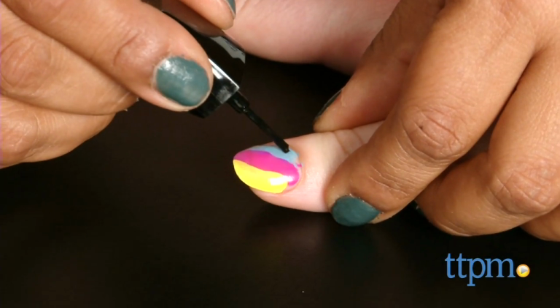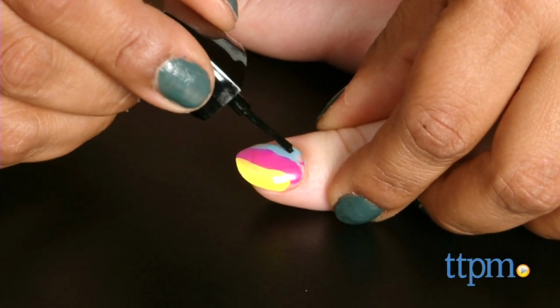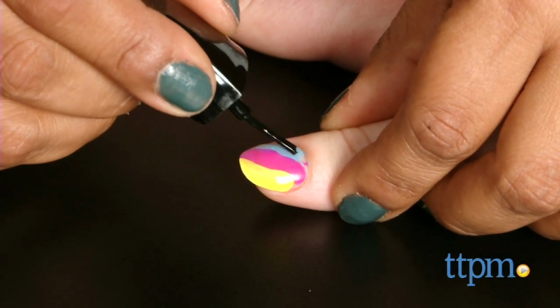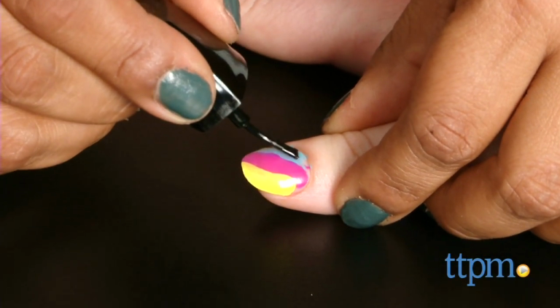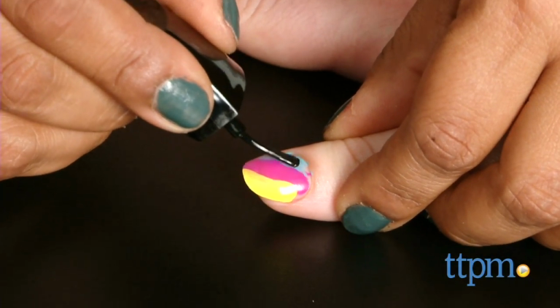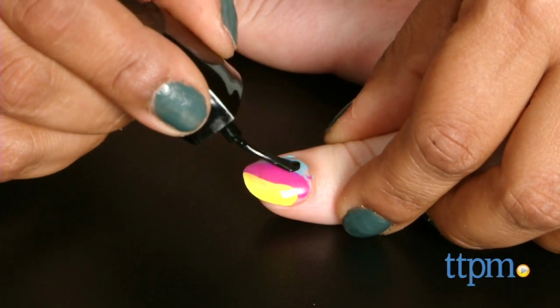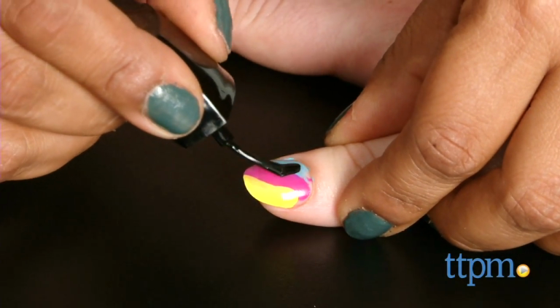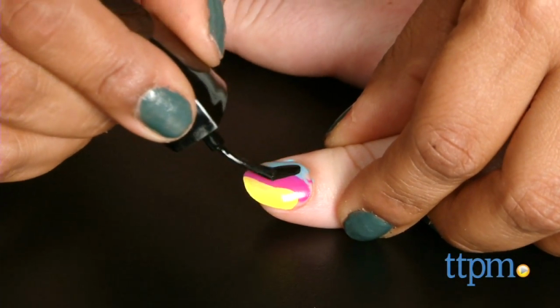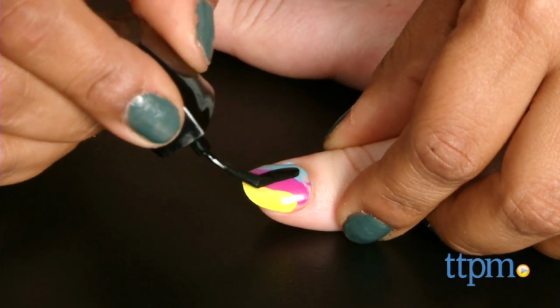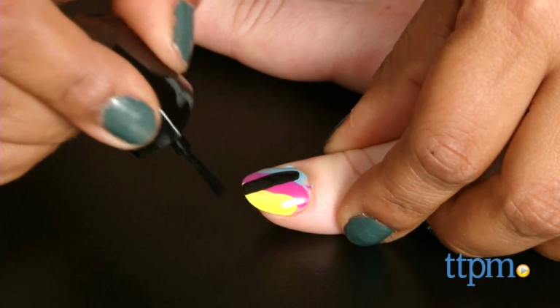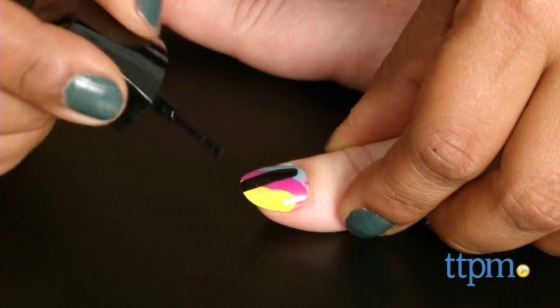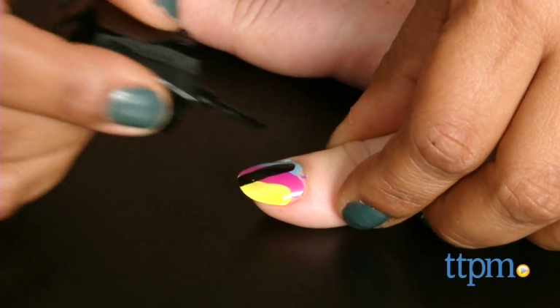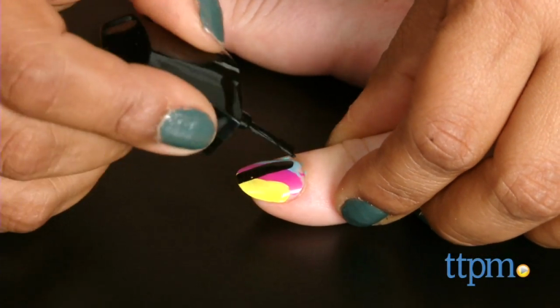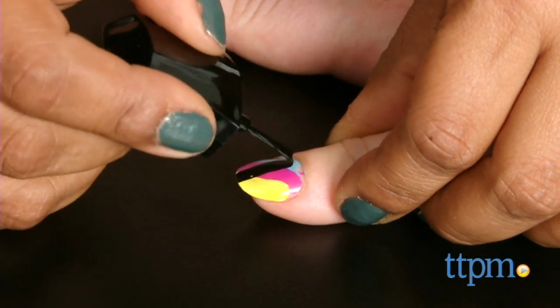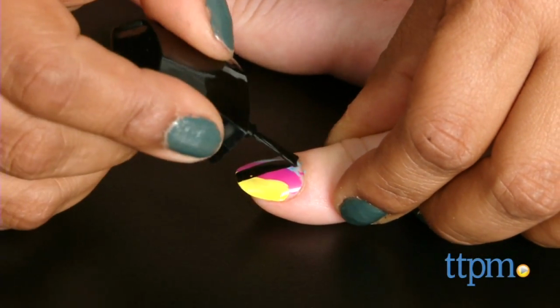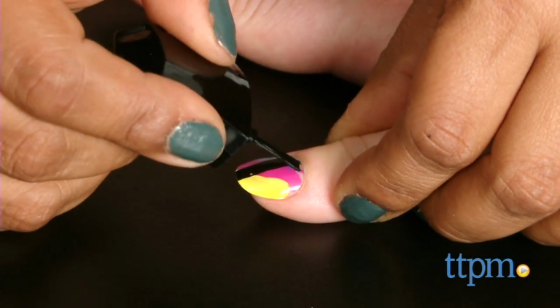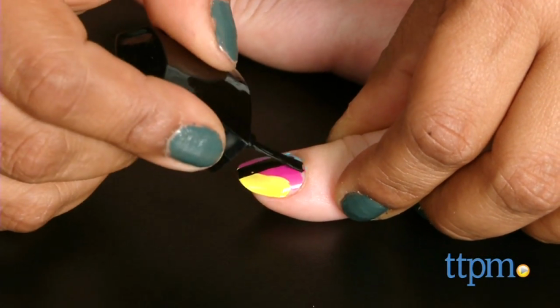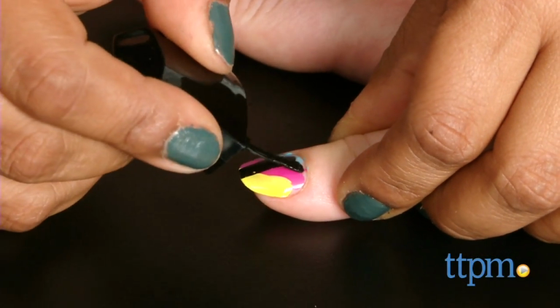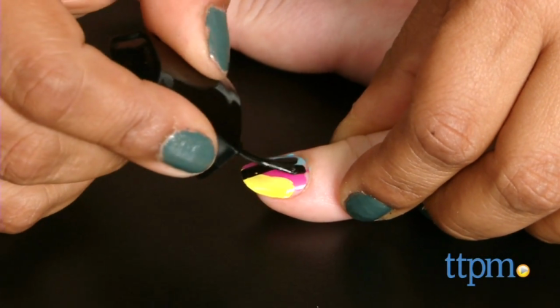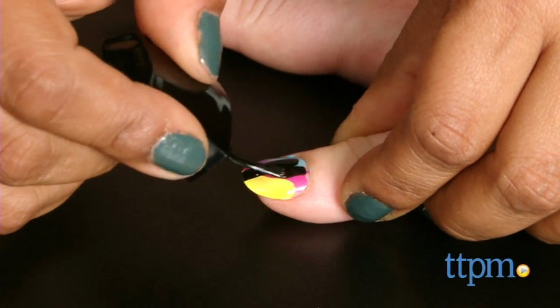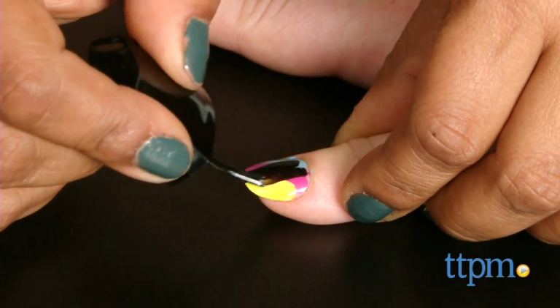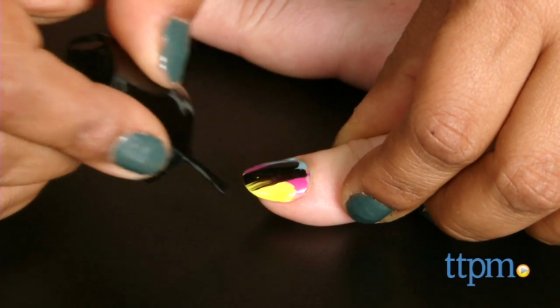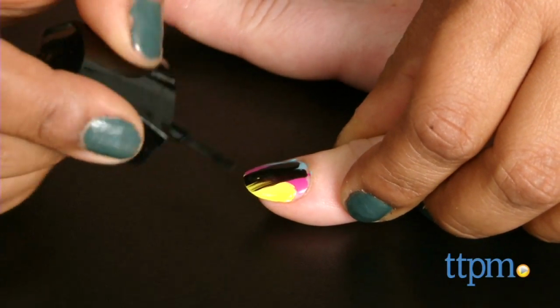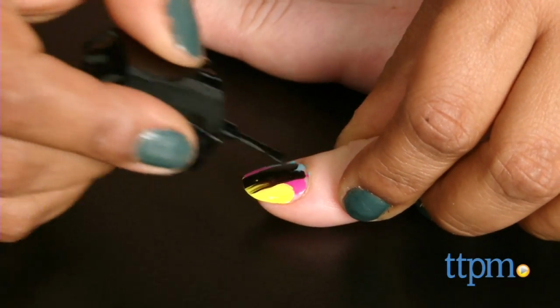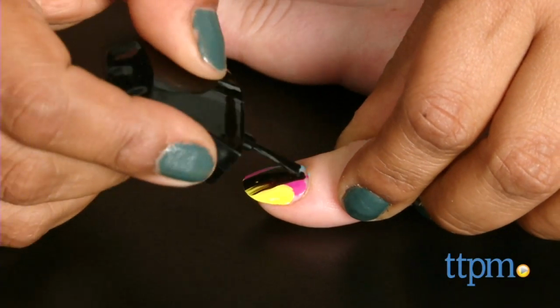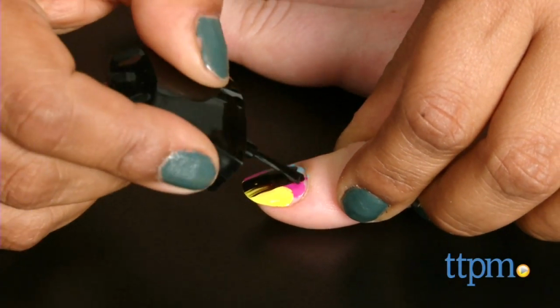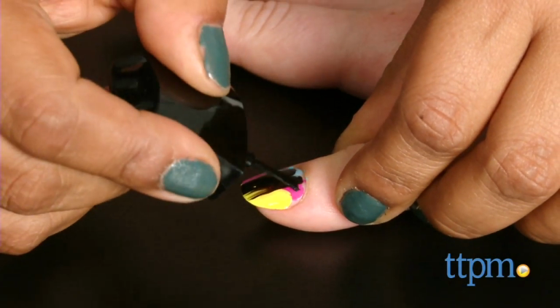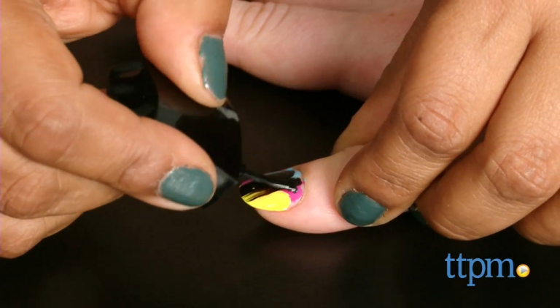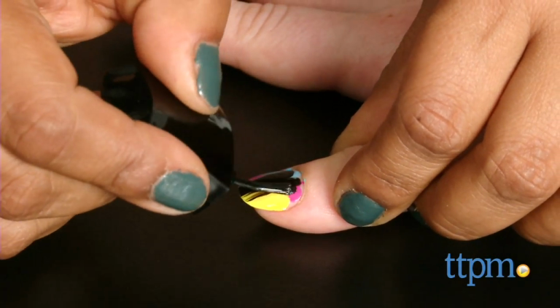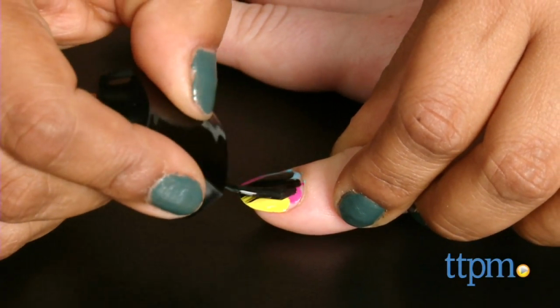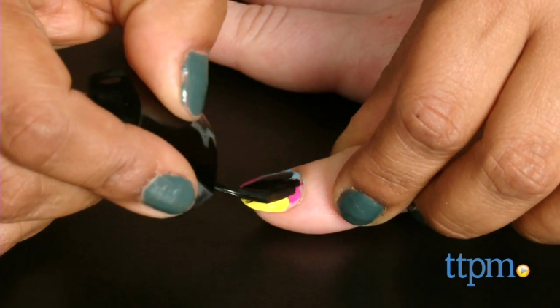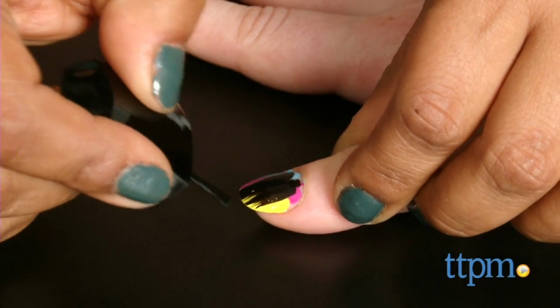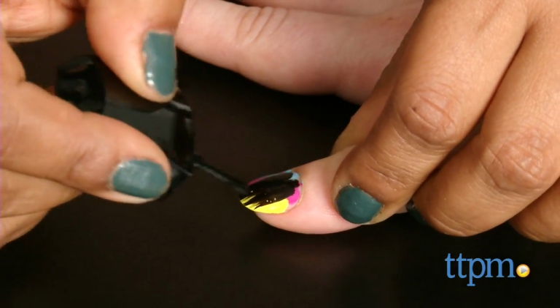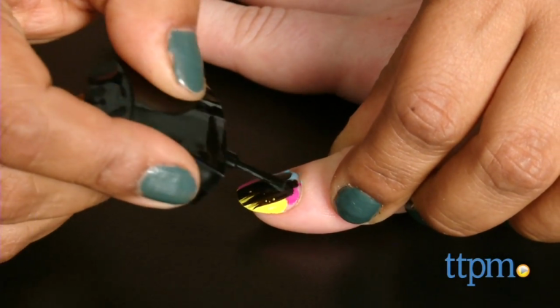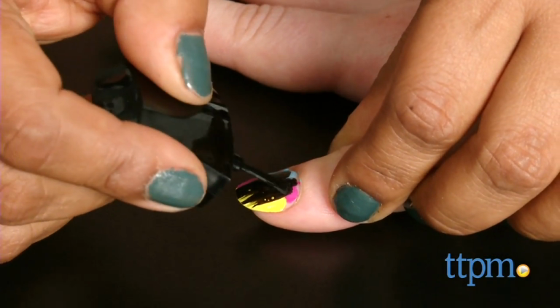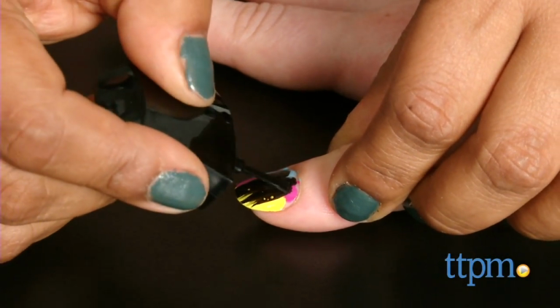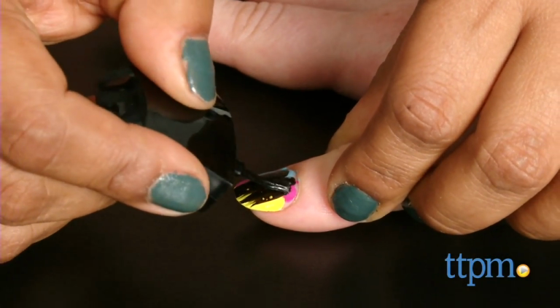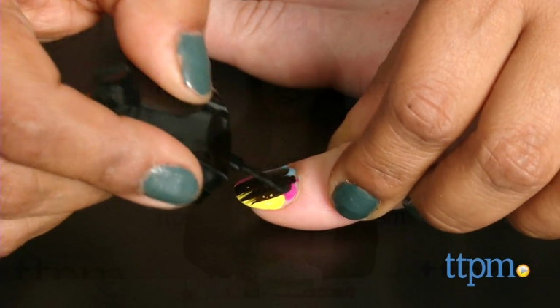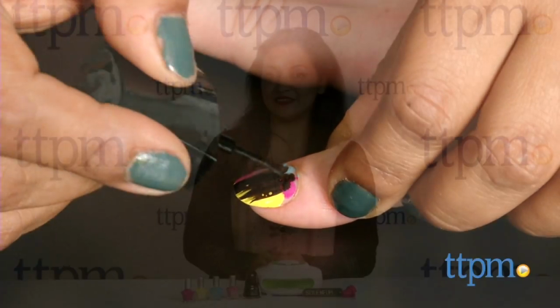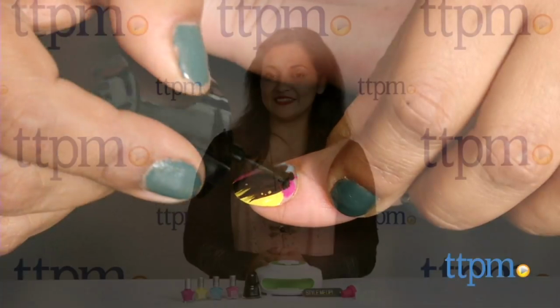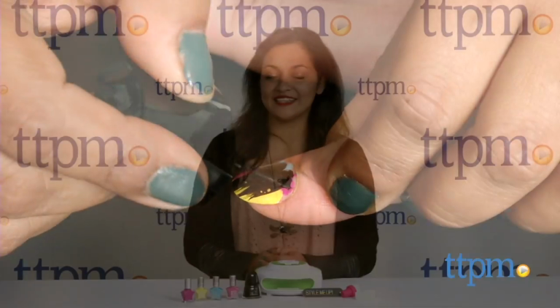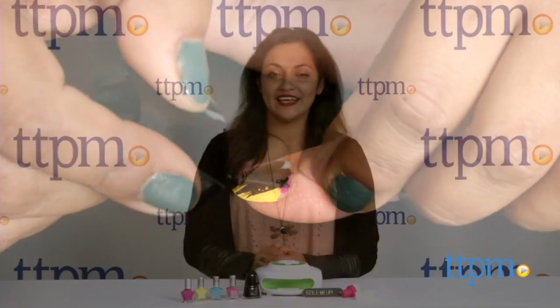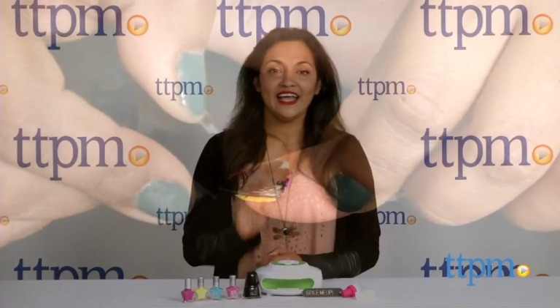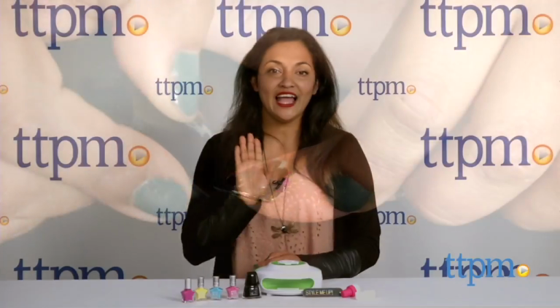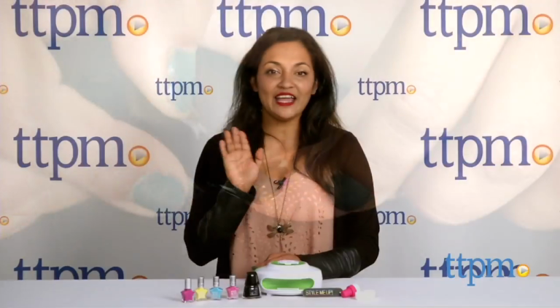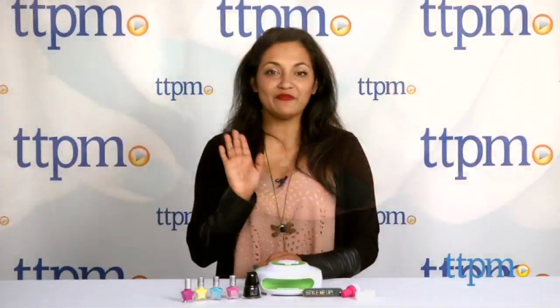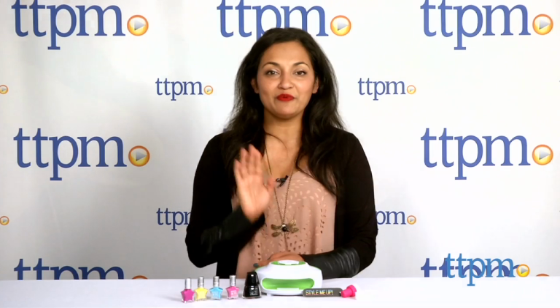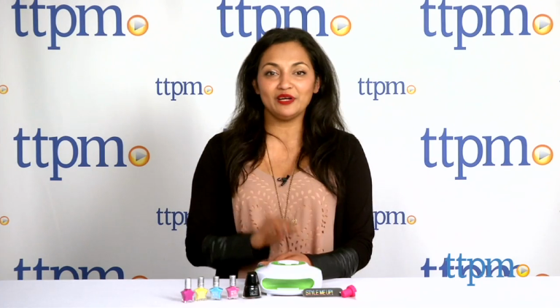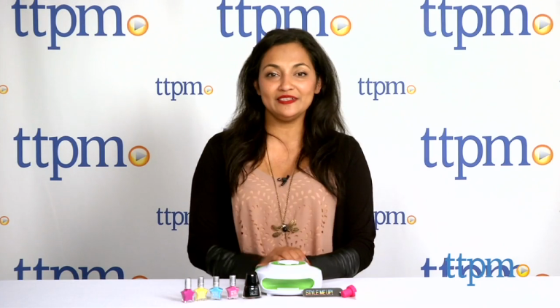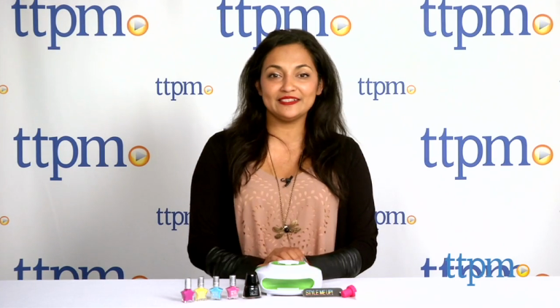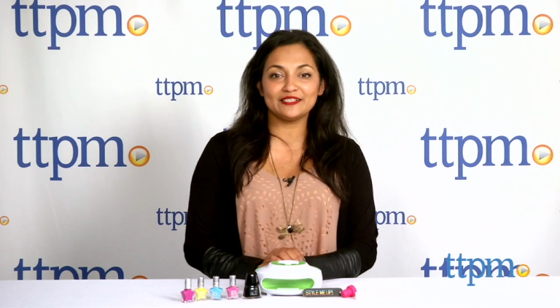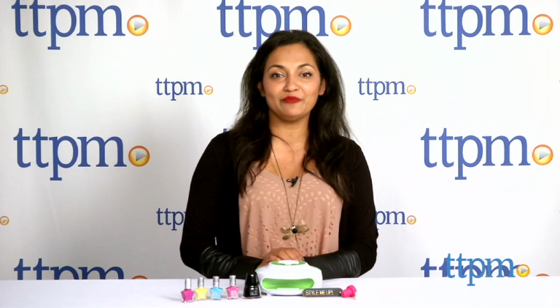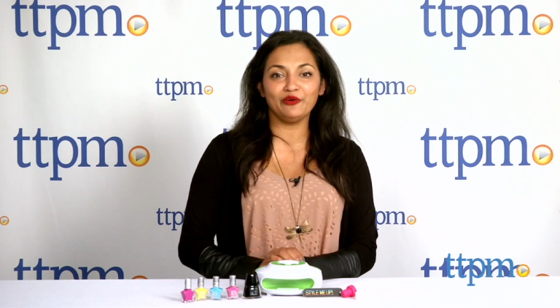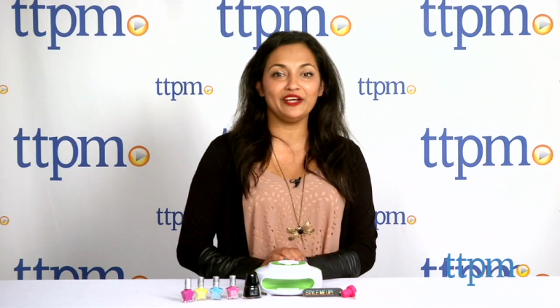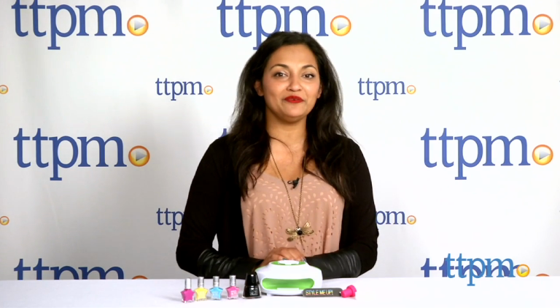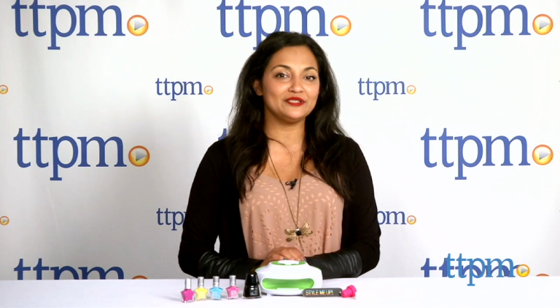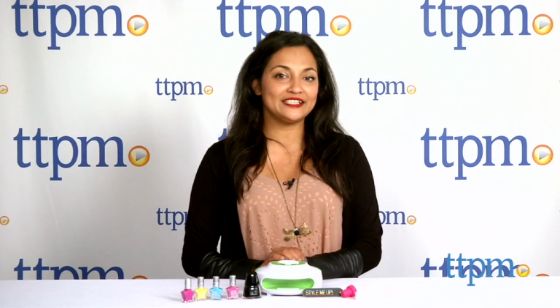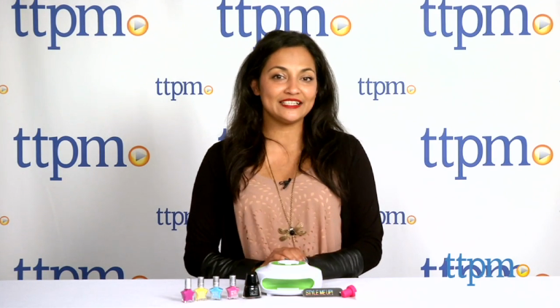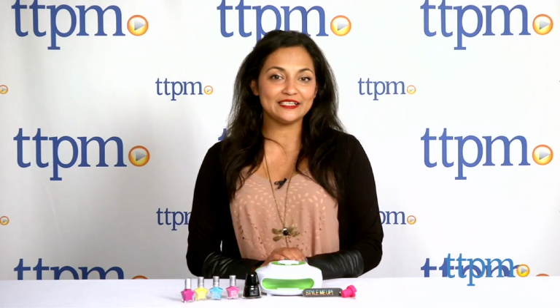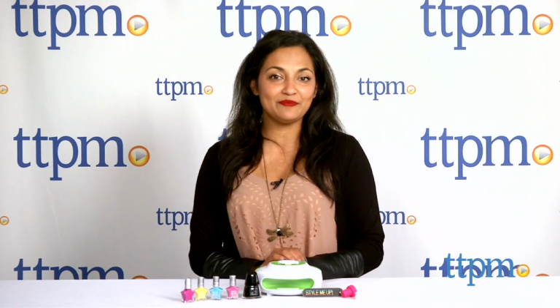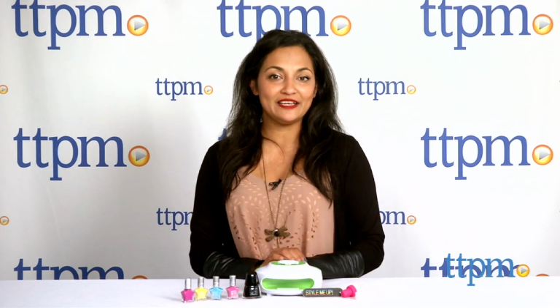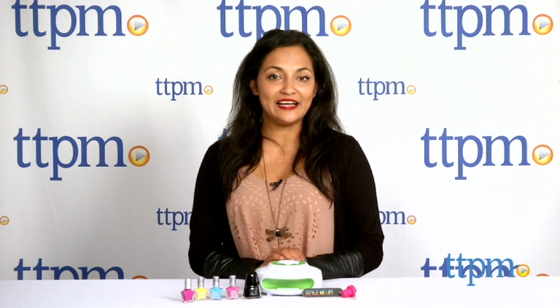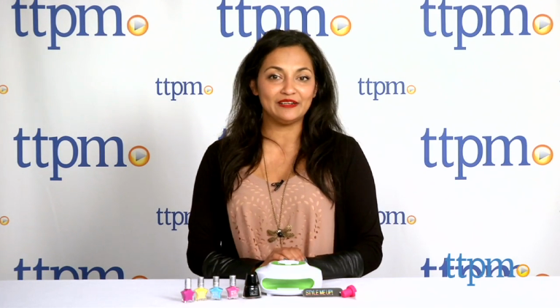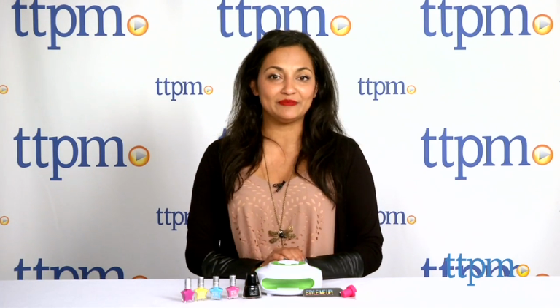Art doesn't just have to be for the walls — we are taking it to the nails. Hey everyone, this is Maria with TTPM.